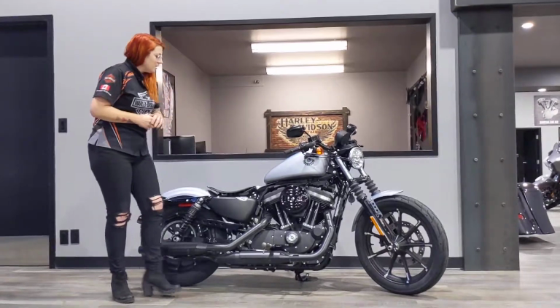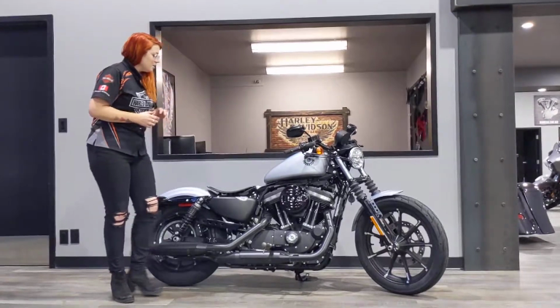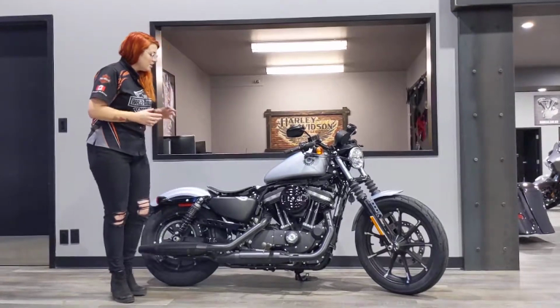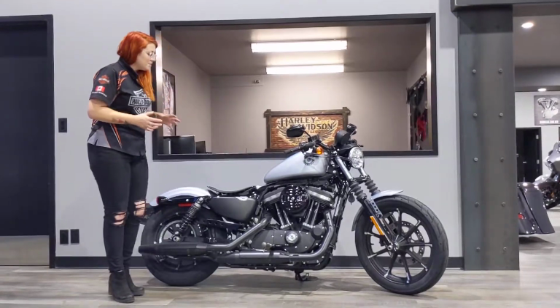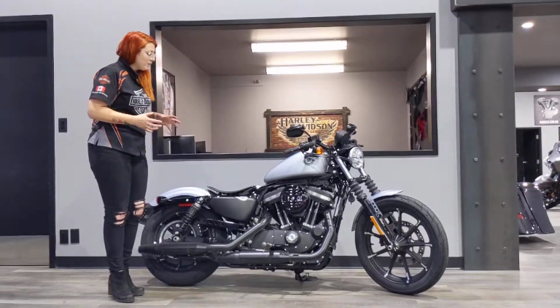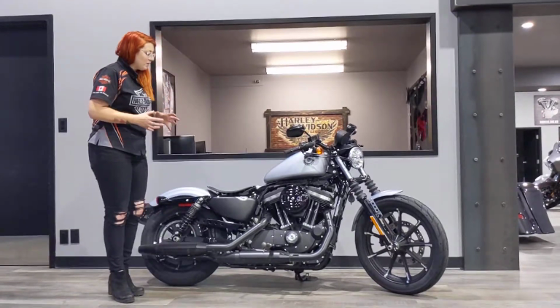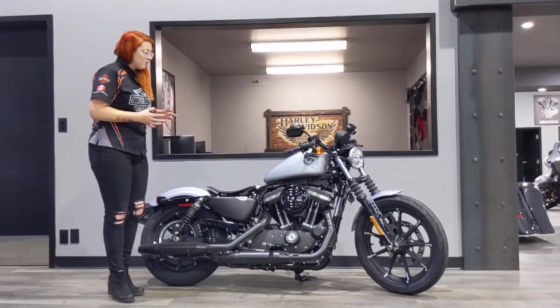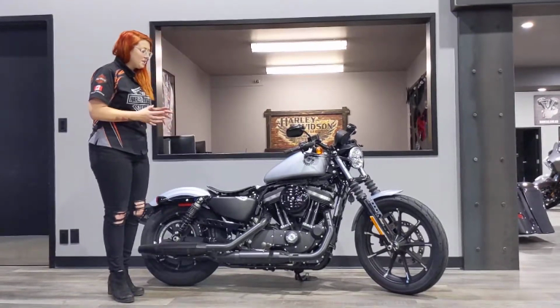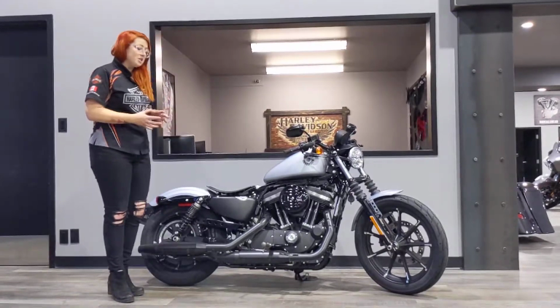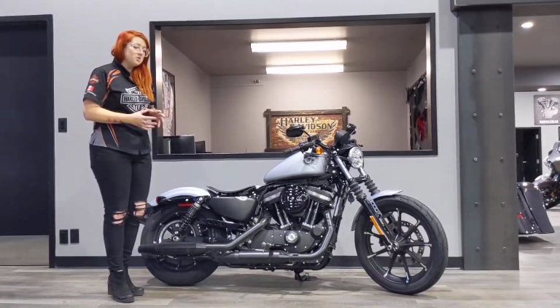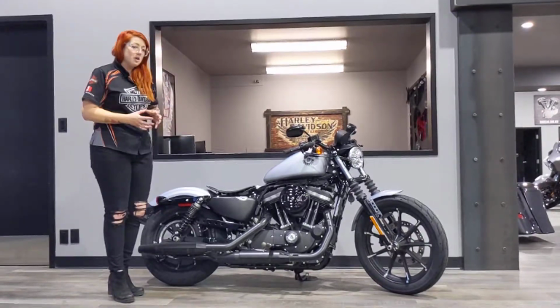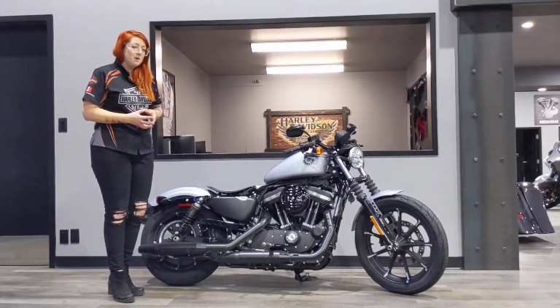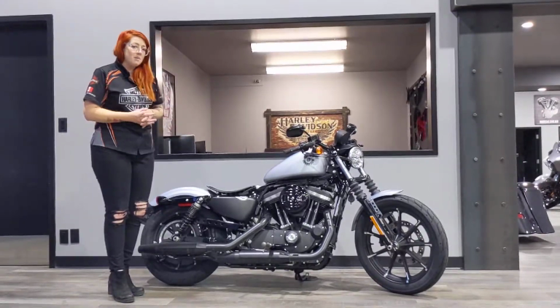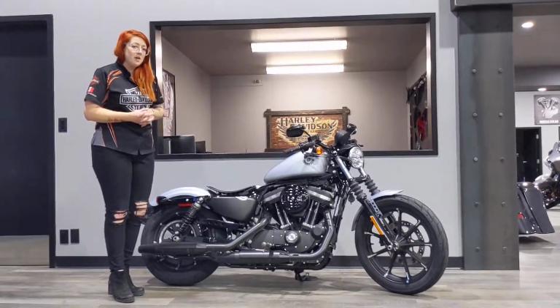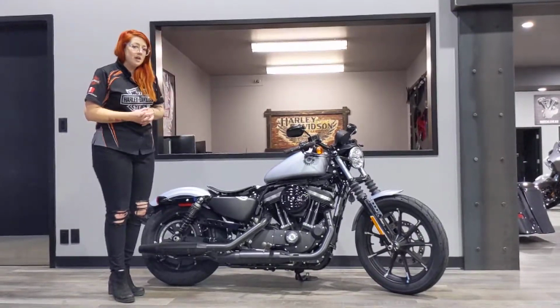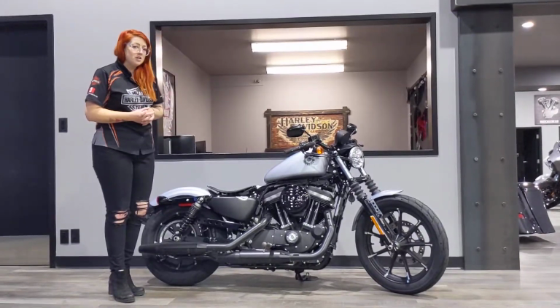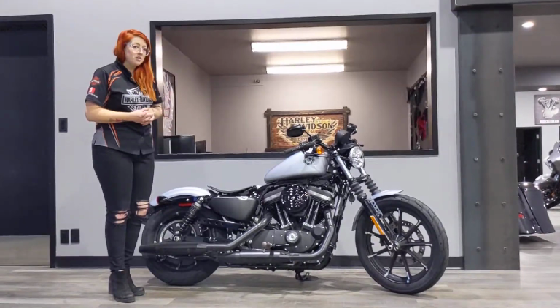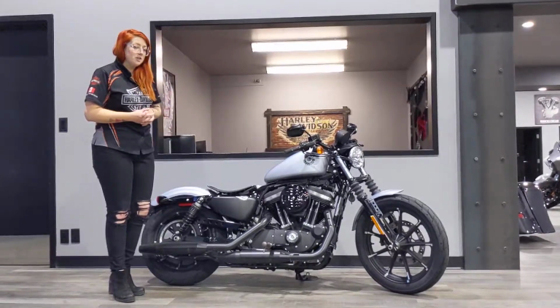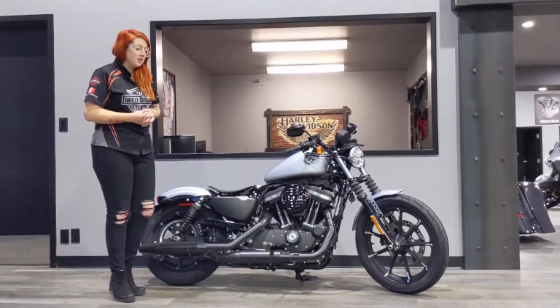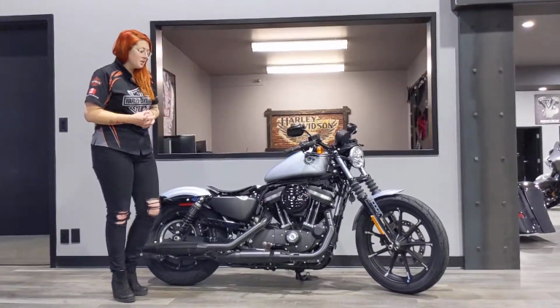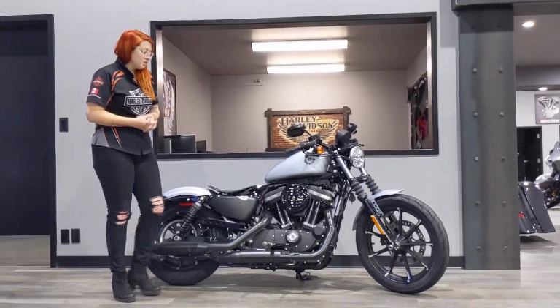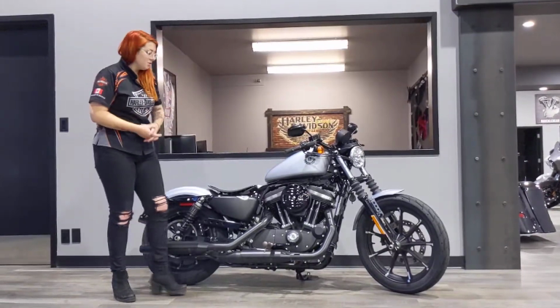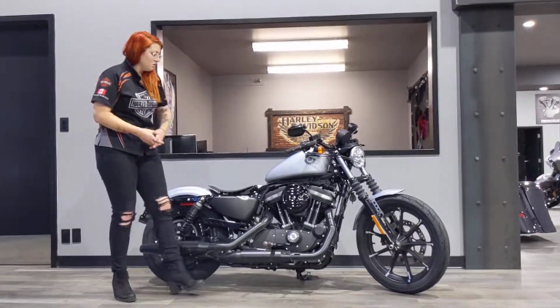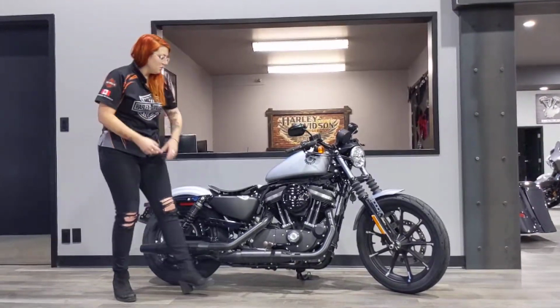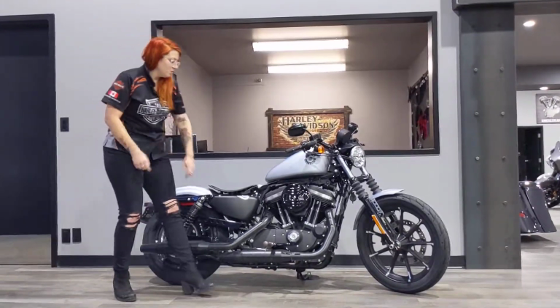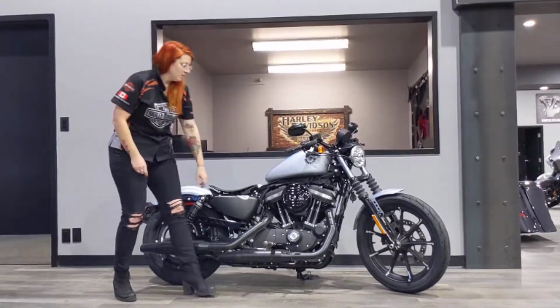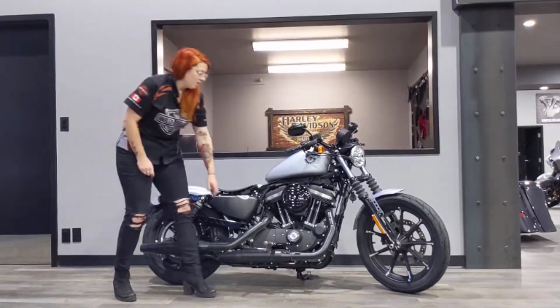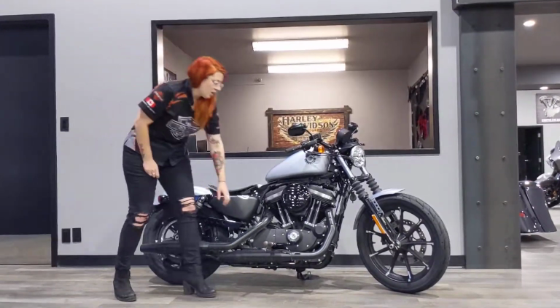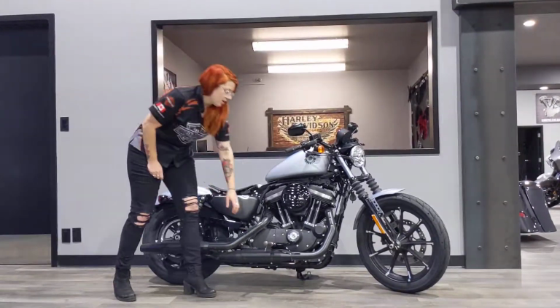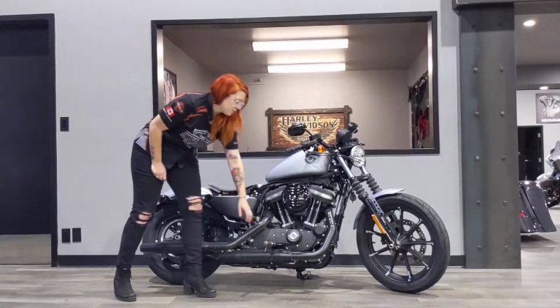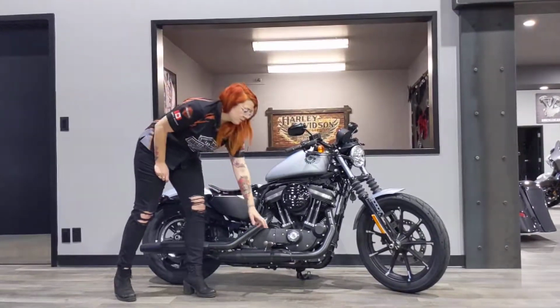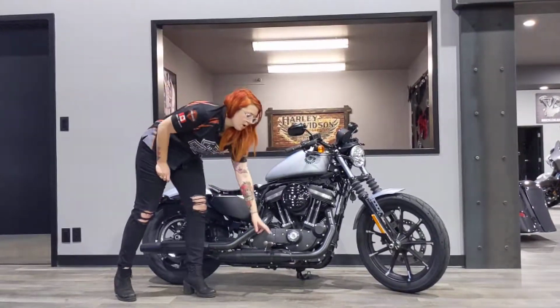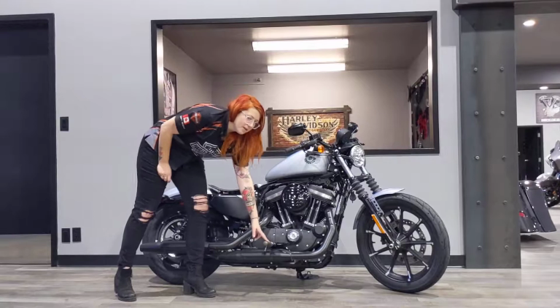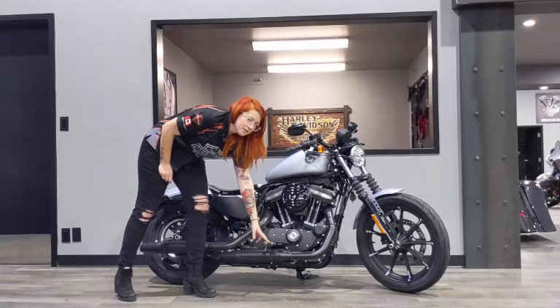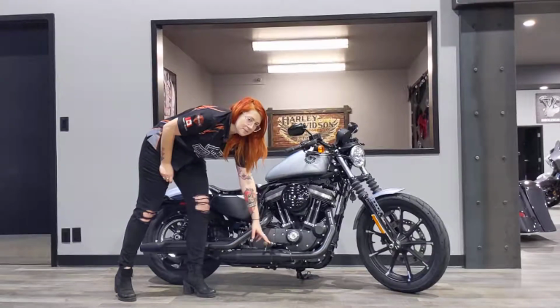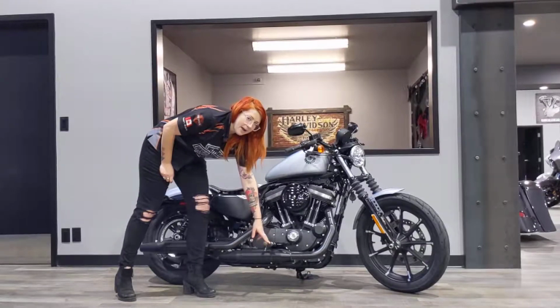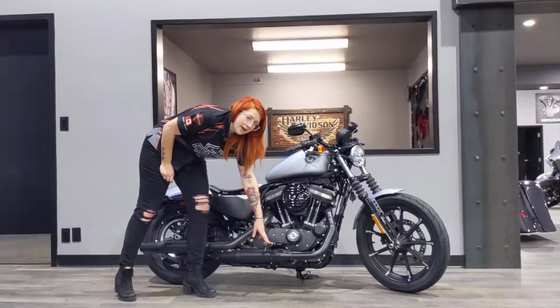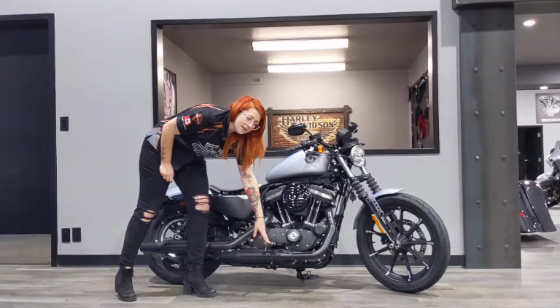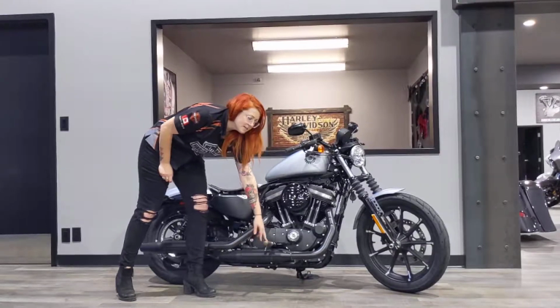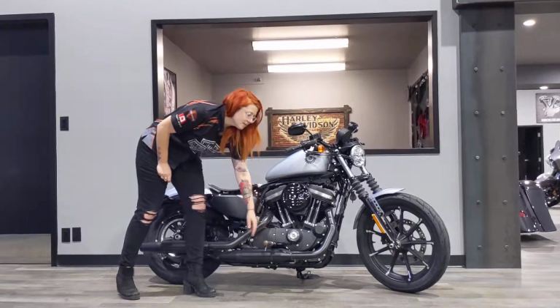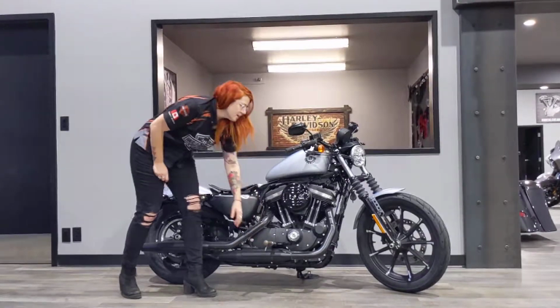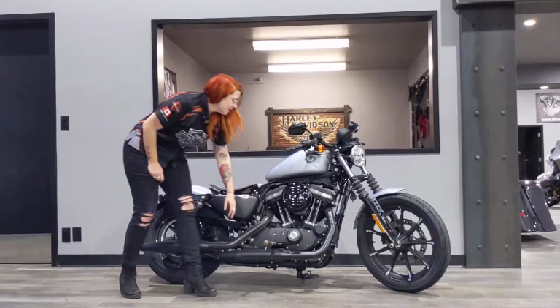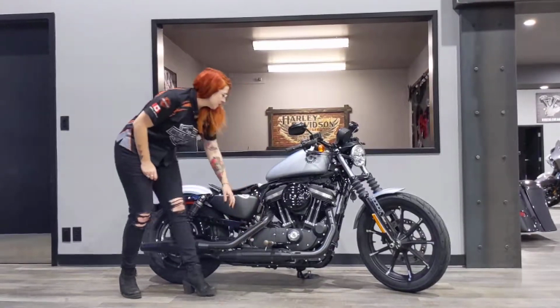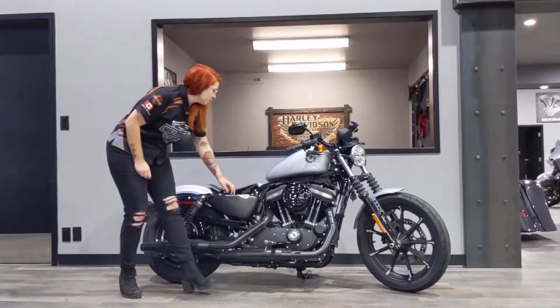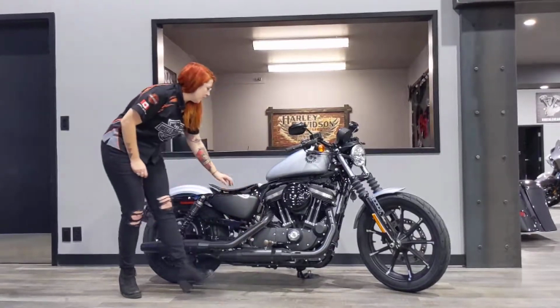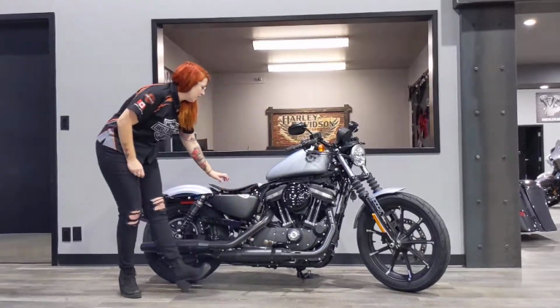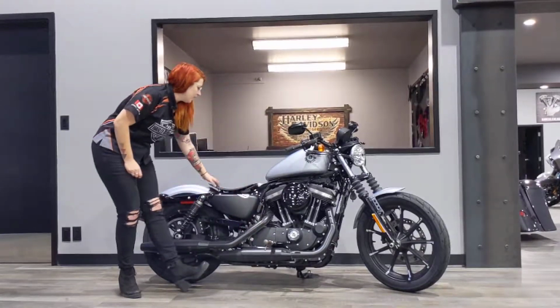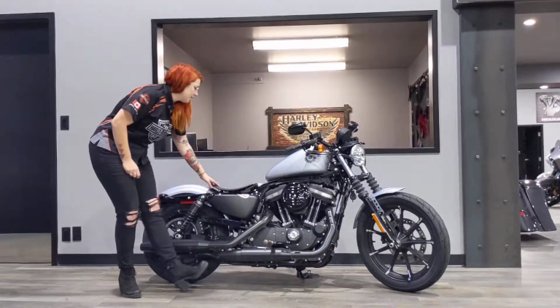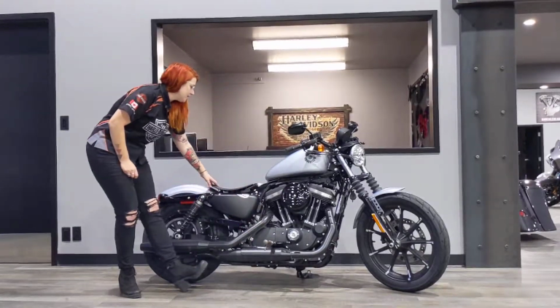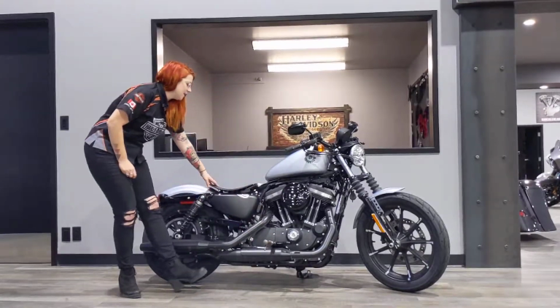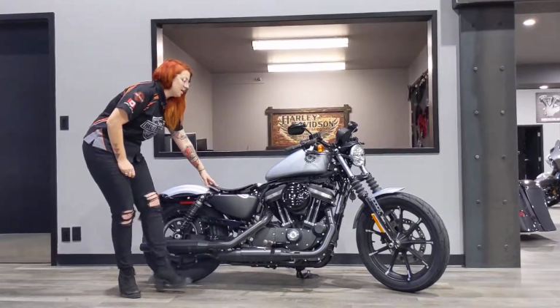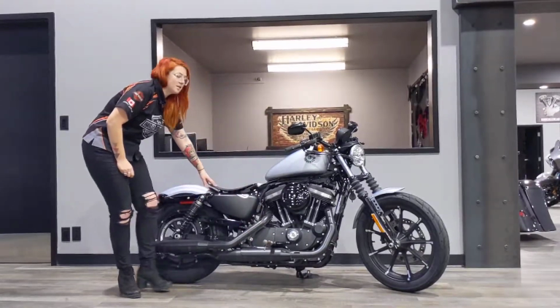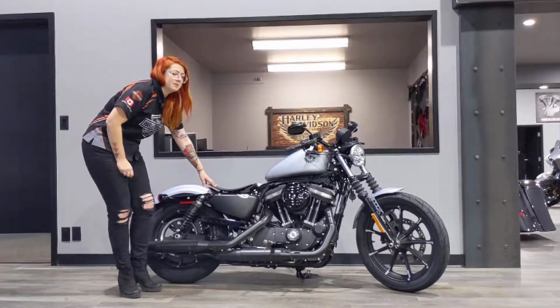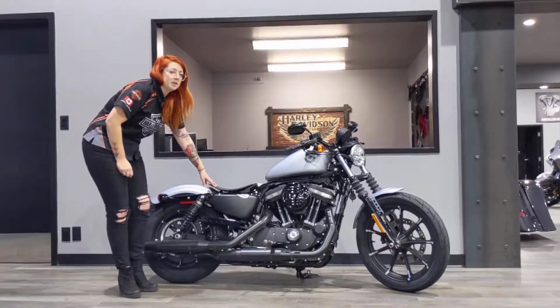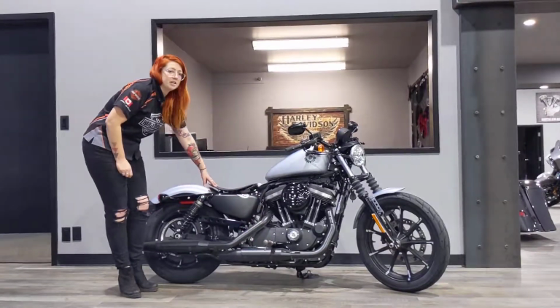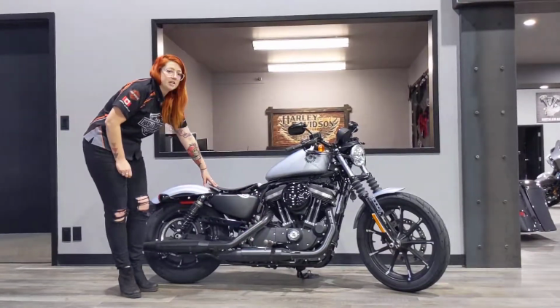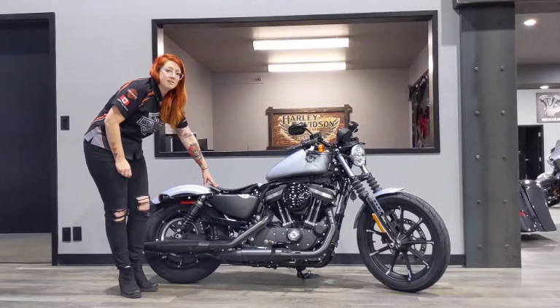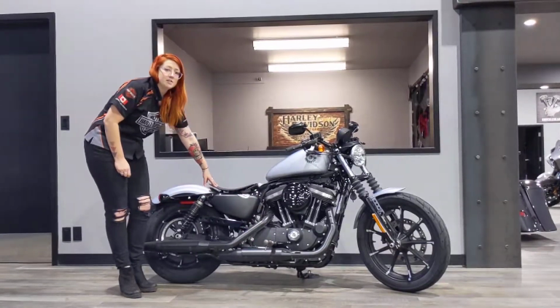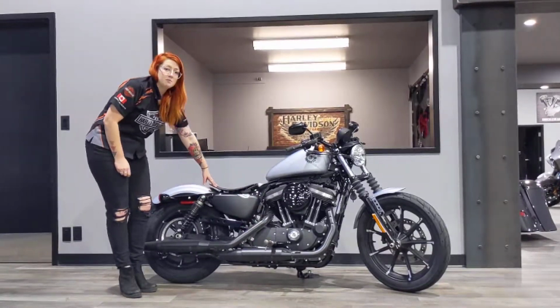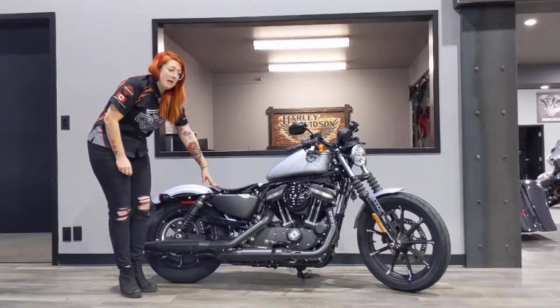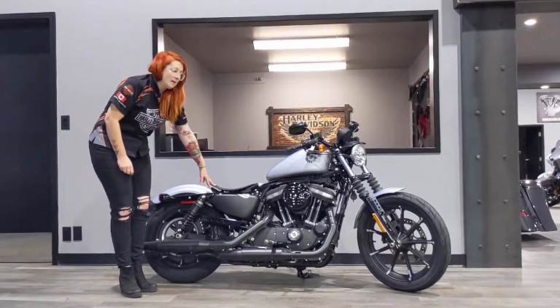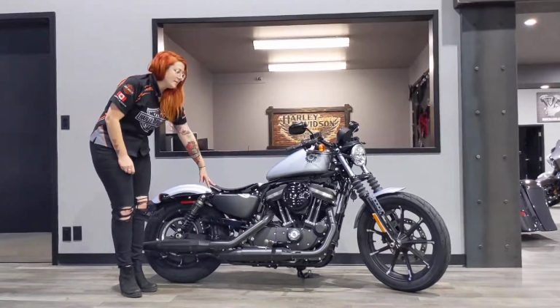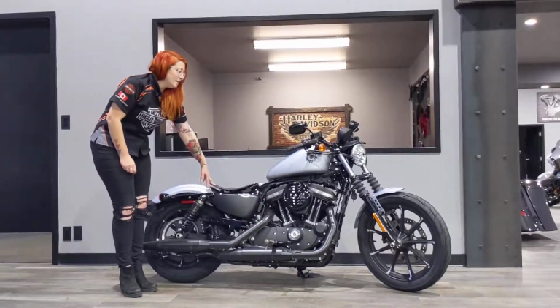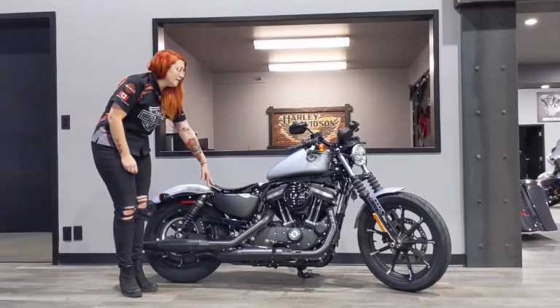This bike we did do a couple extra things to. We've got the bronze pegs as well as a custom Harley-Davidson pan seat.